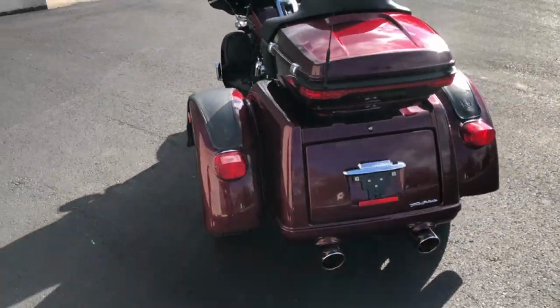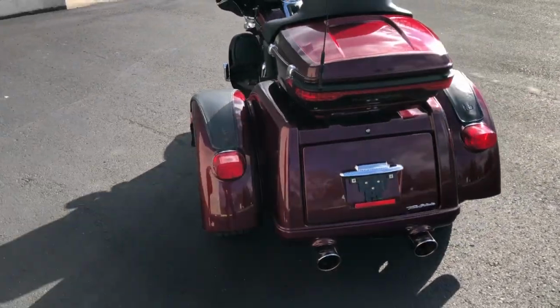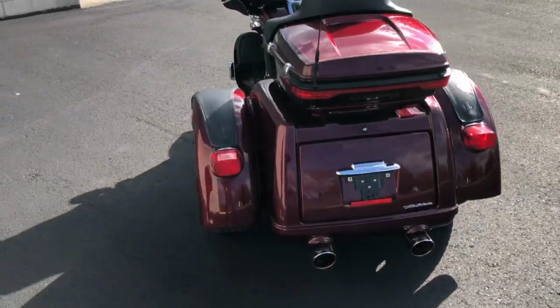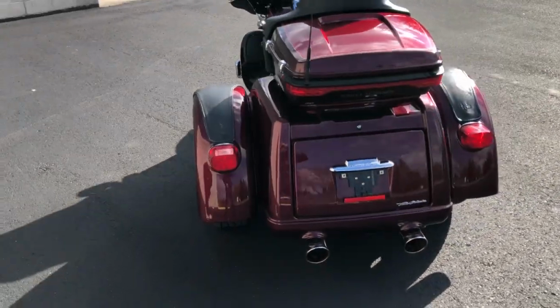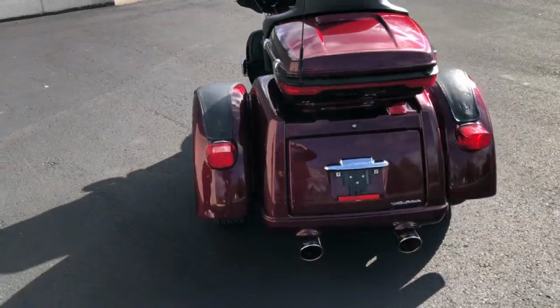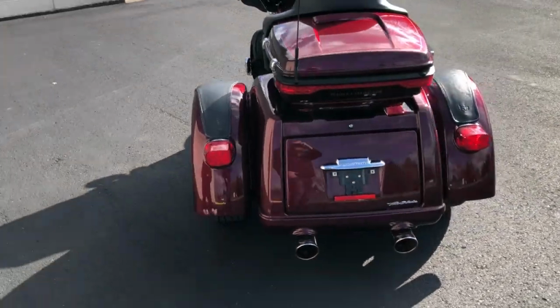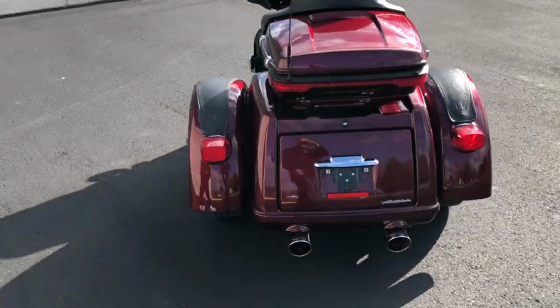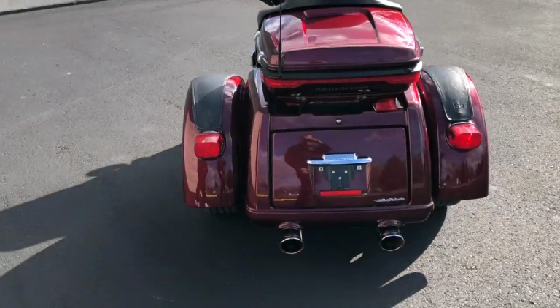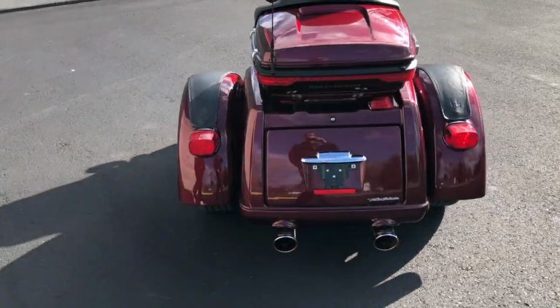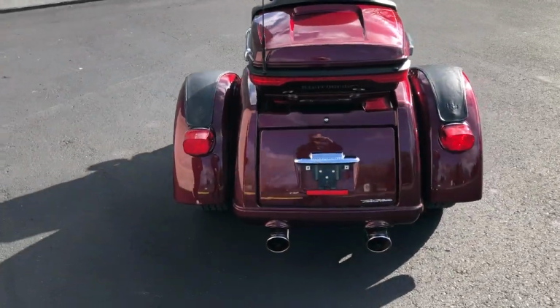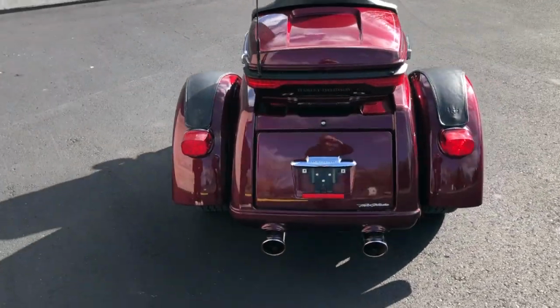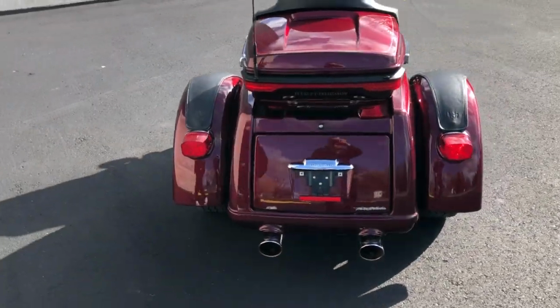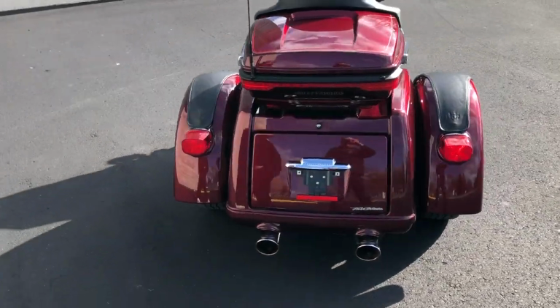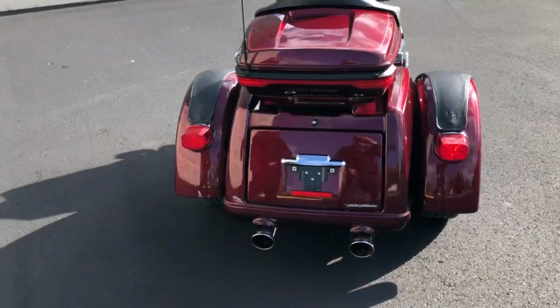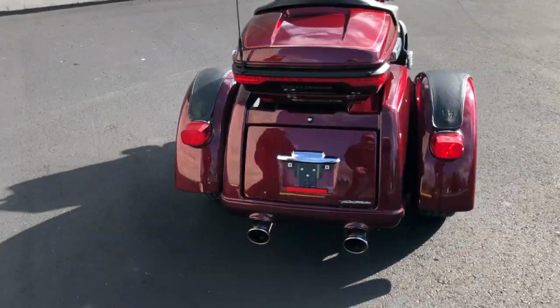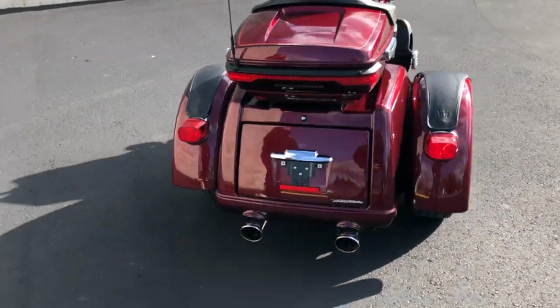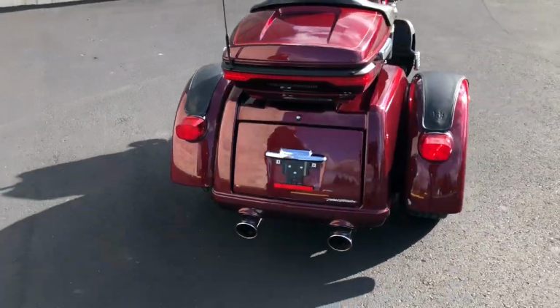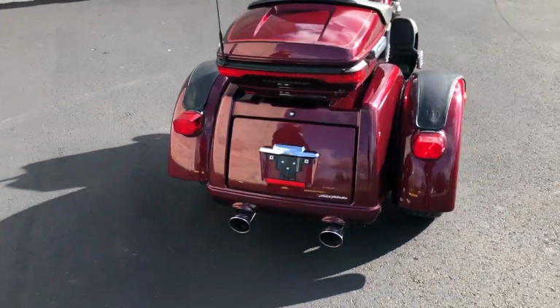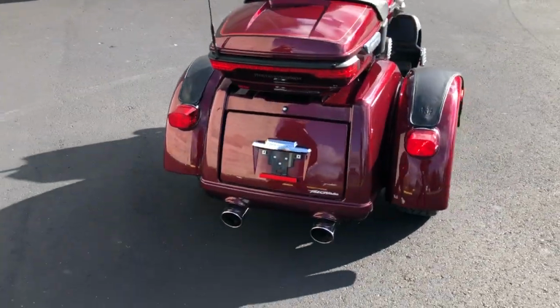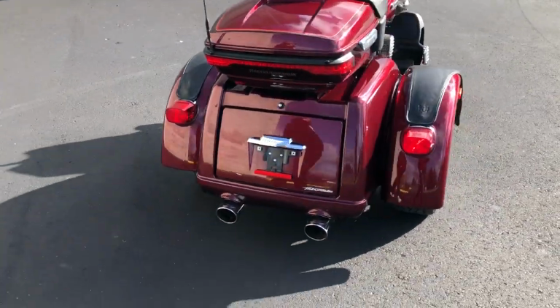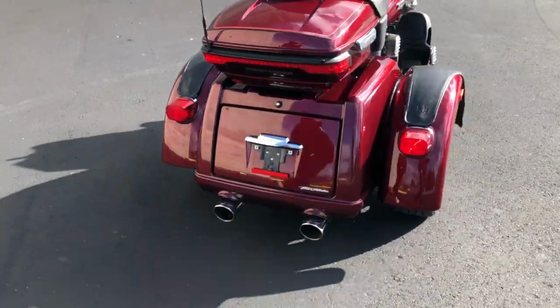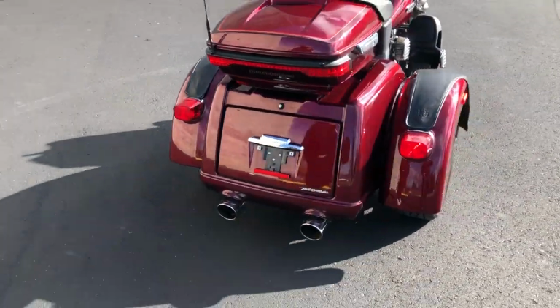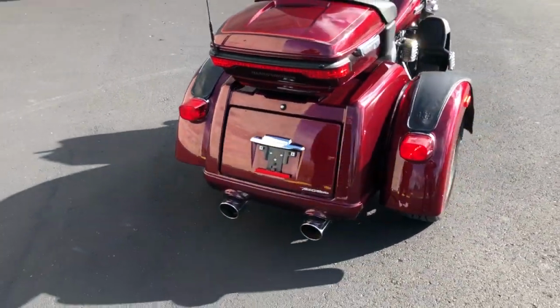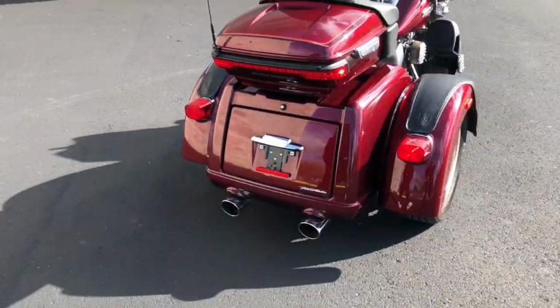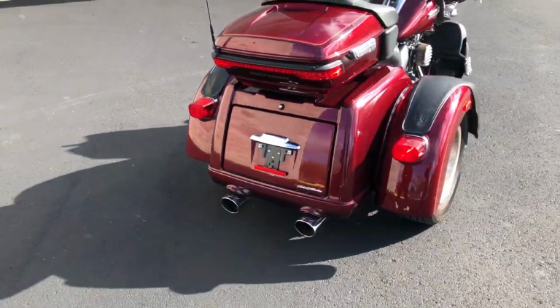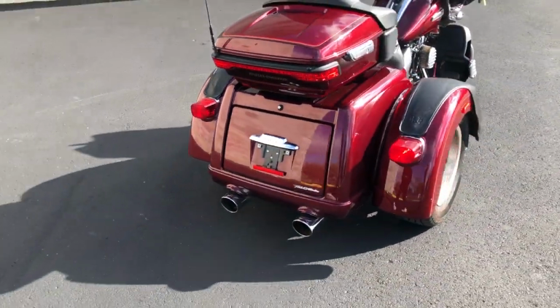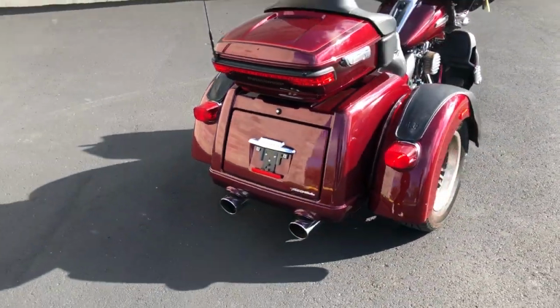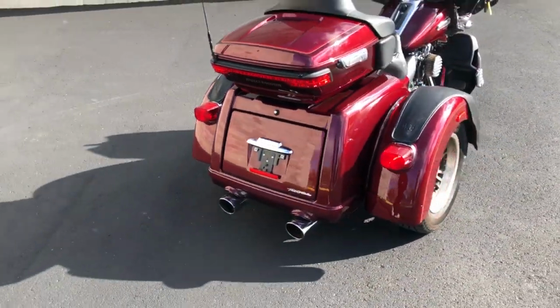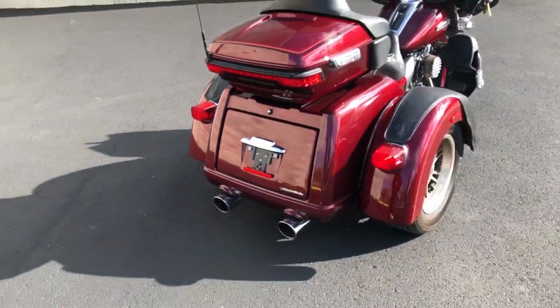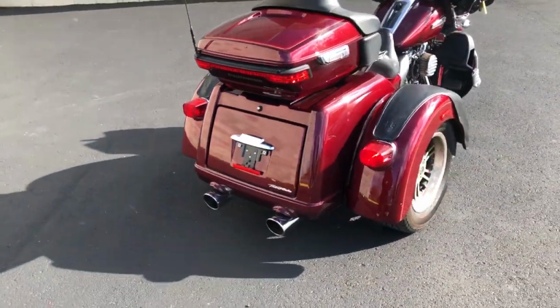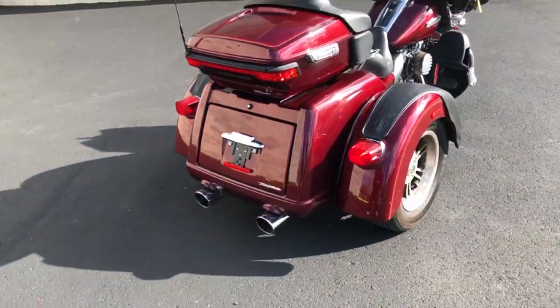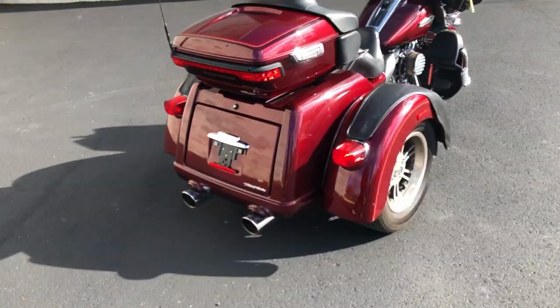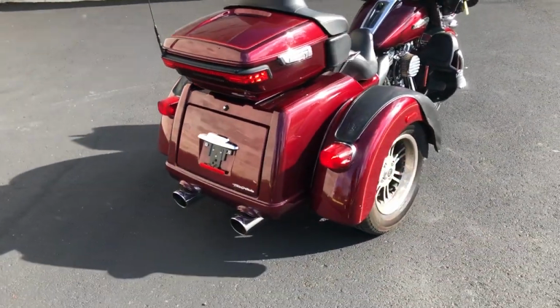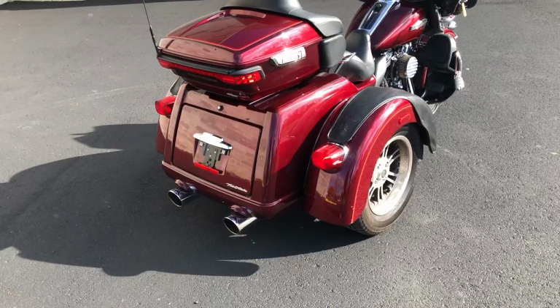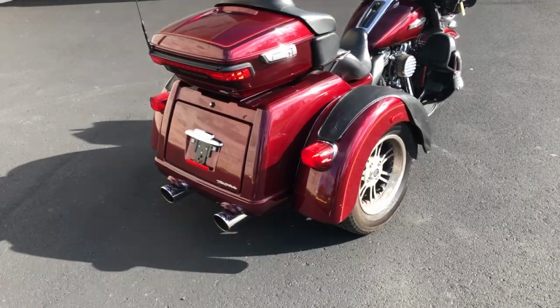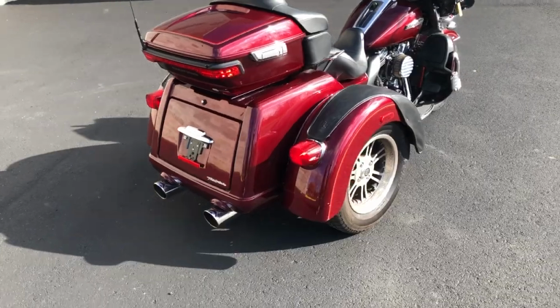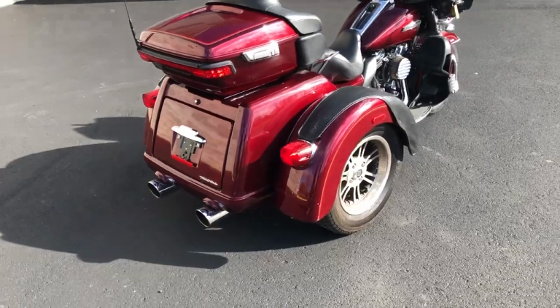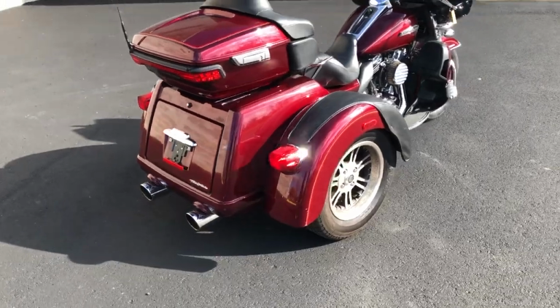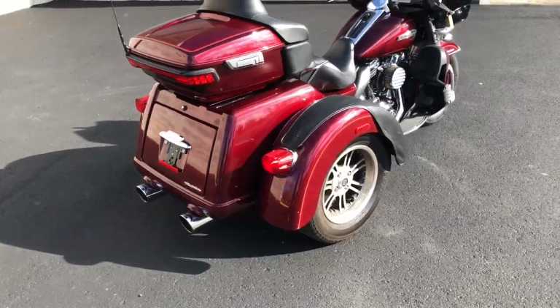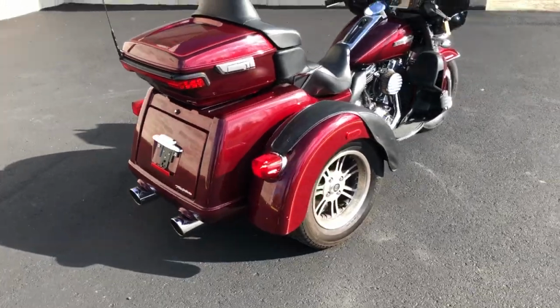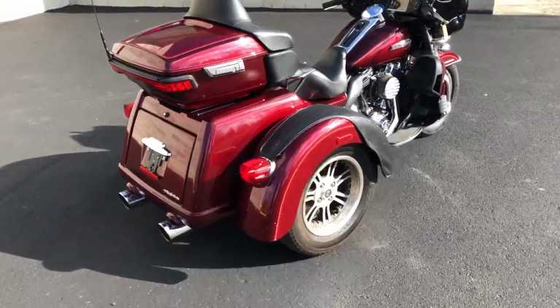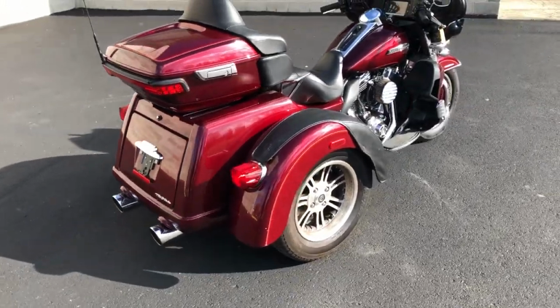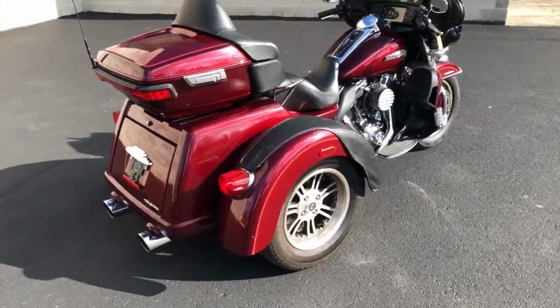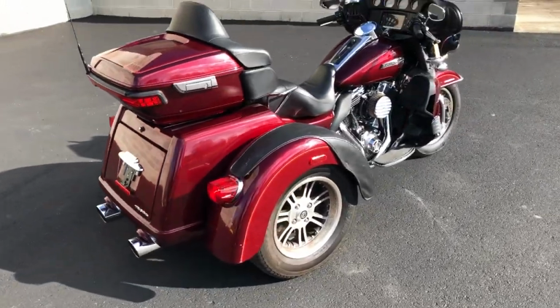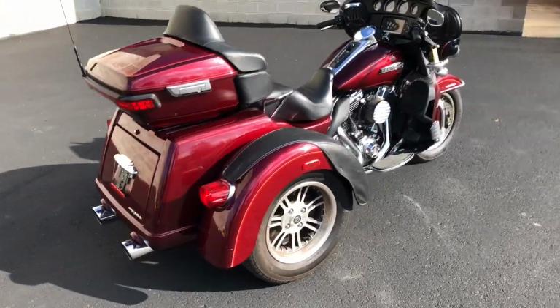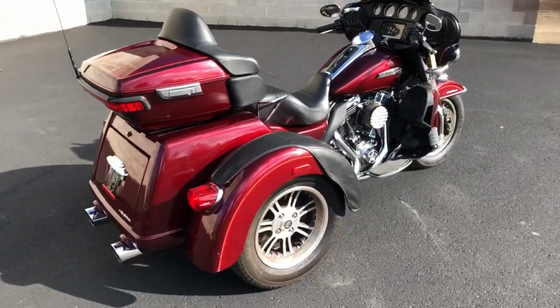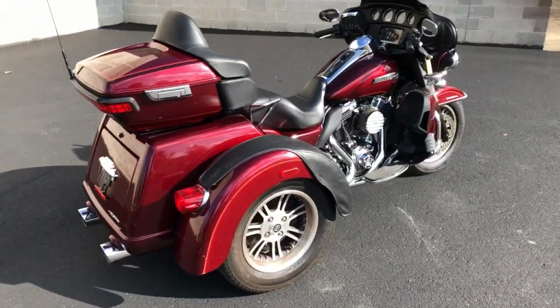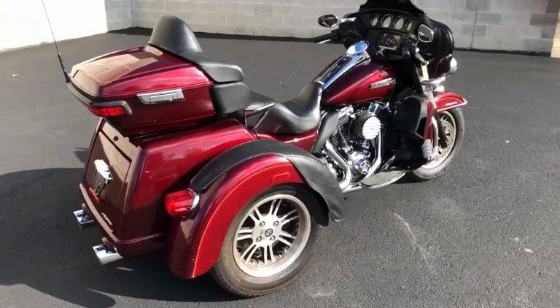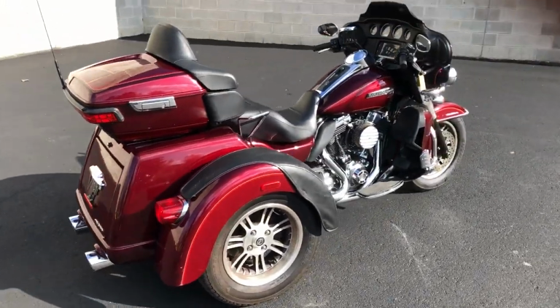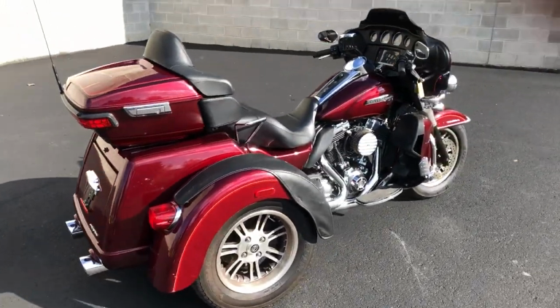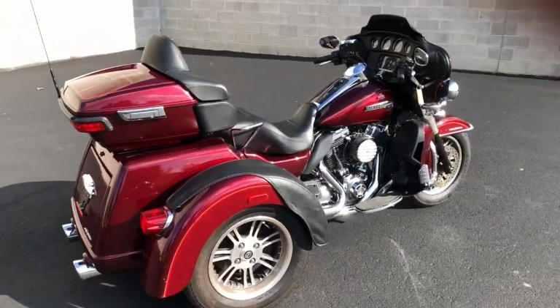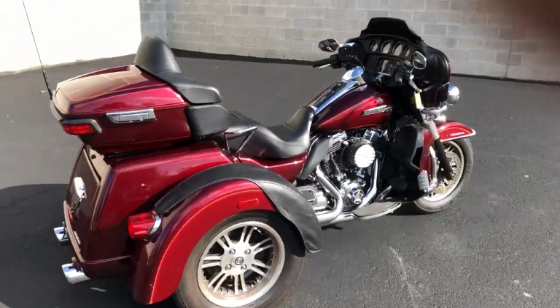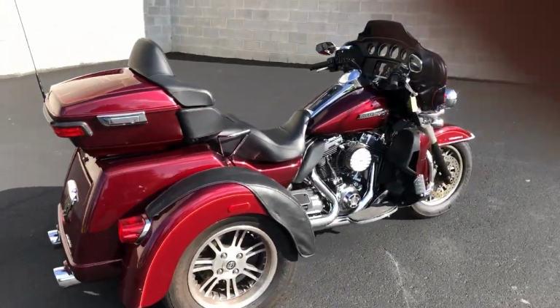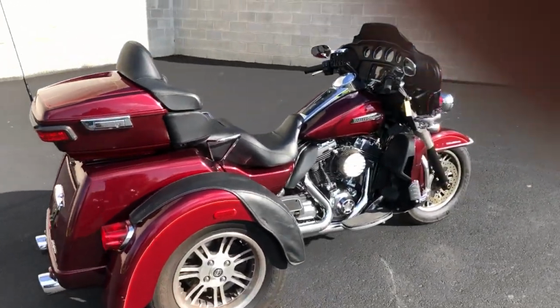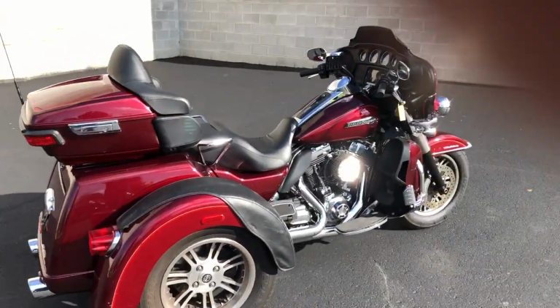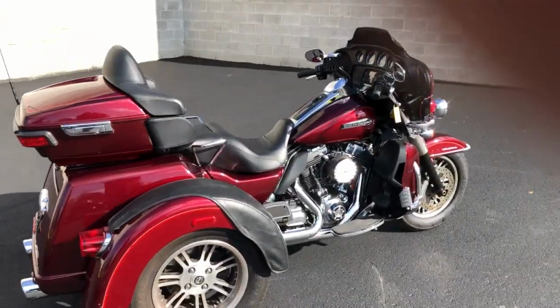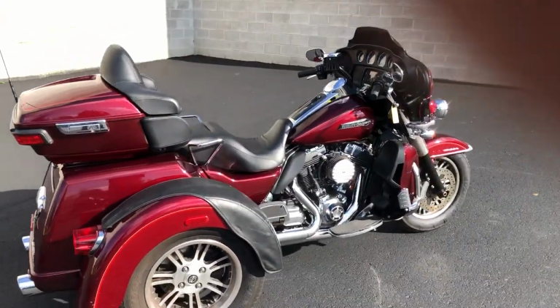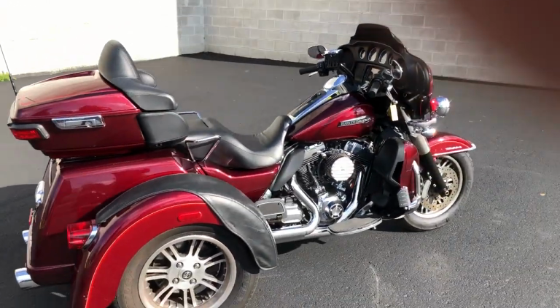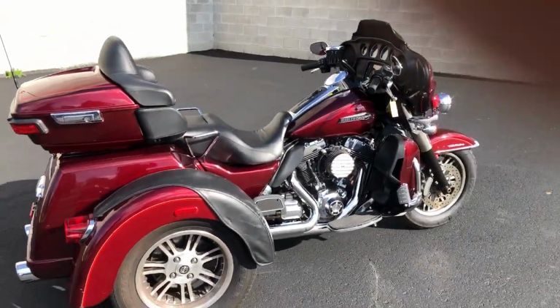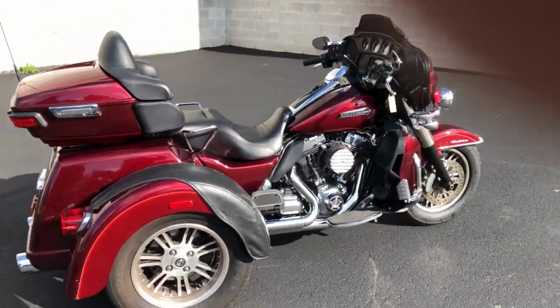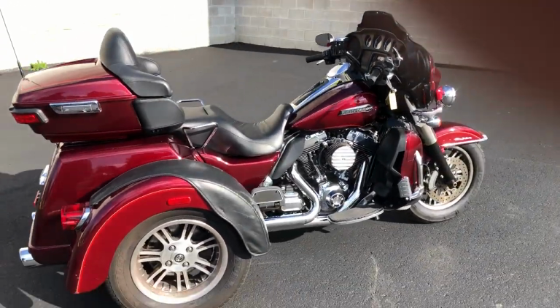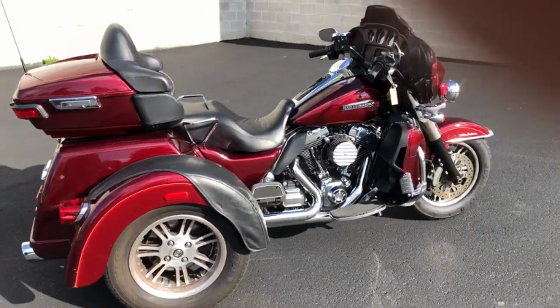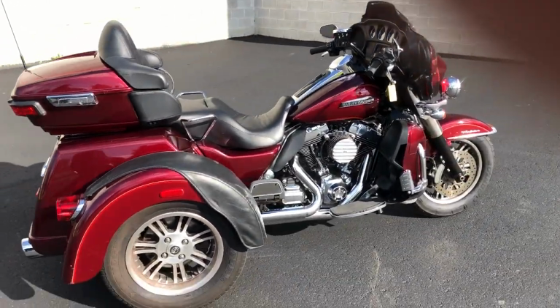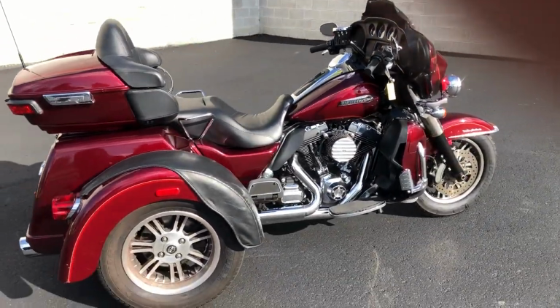All the fluids have been changed, this one is certified, got a warranty available. Give us a call, we'll get it done — 810-648-9500.